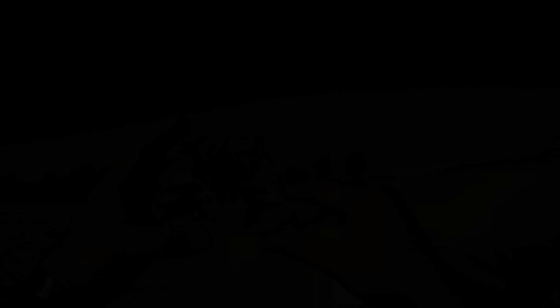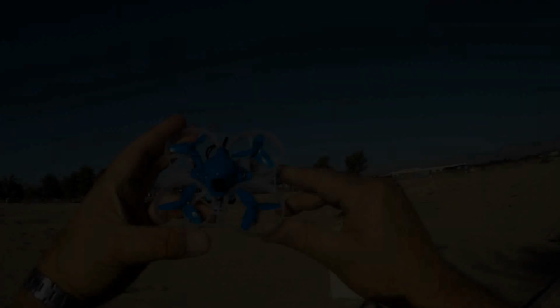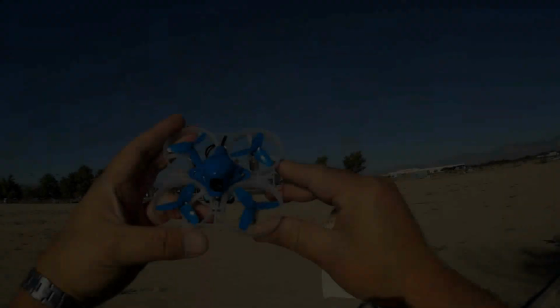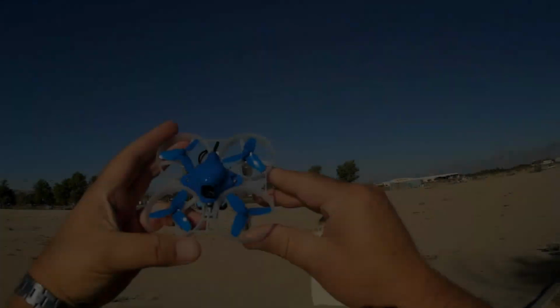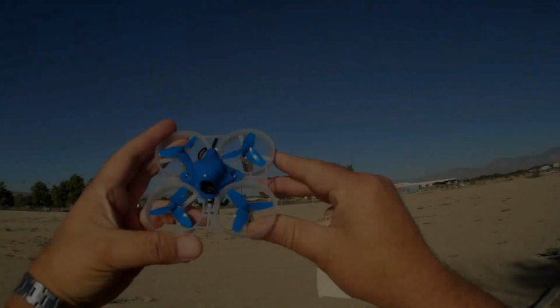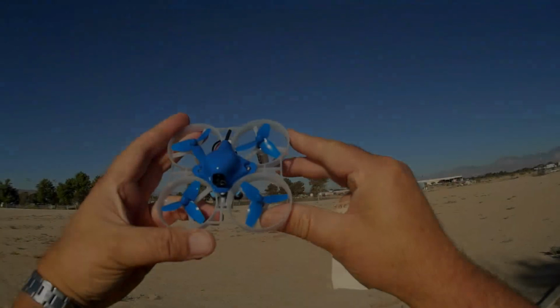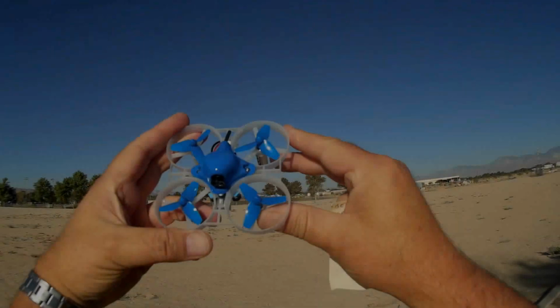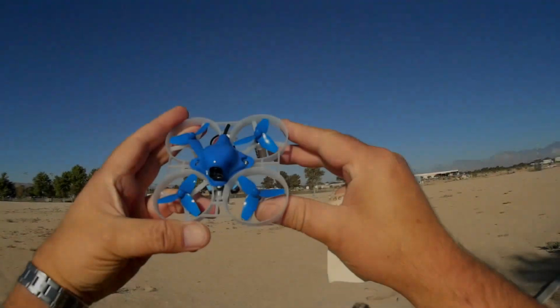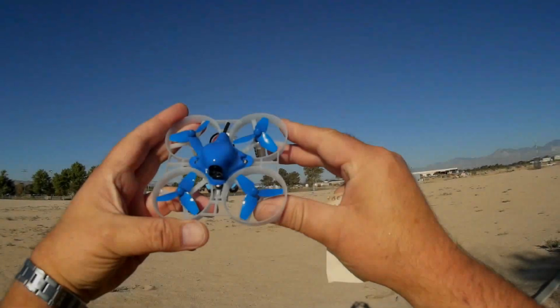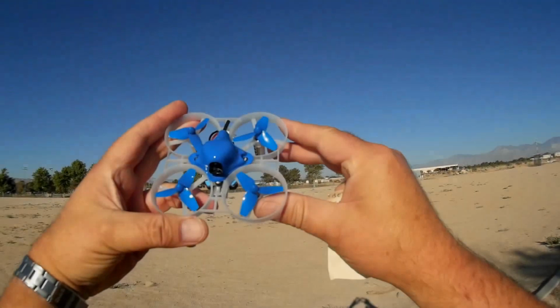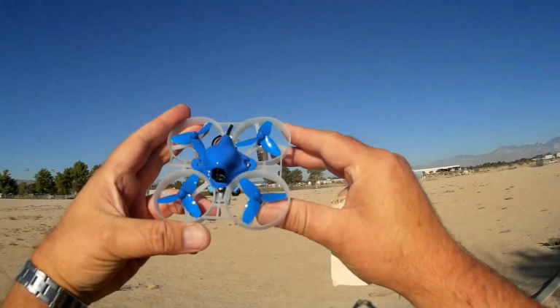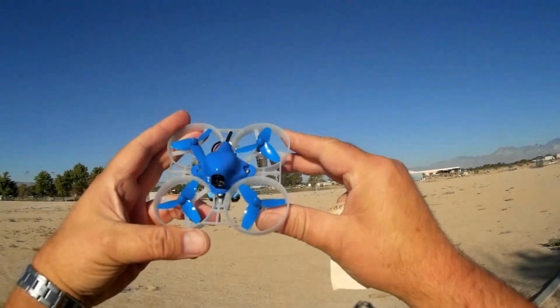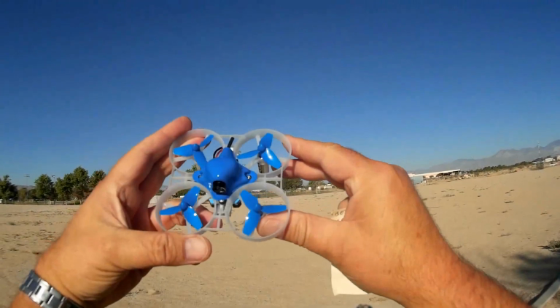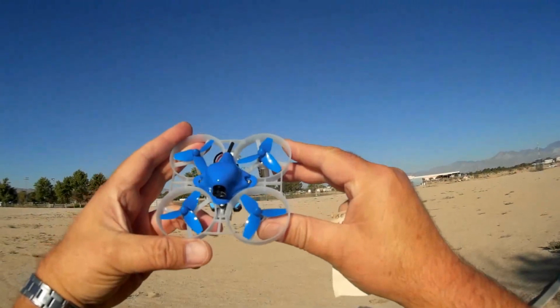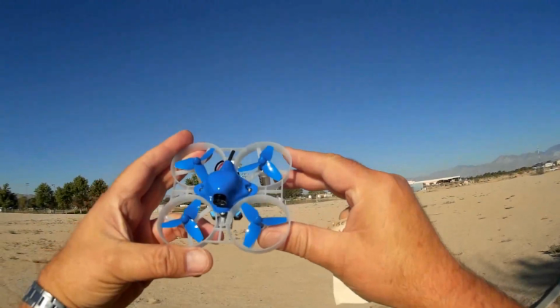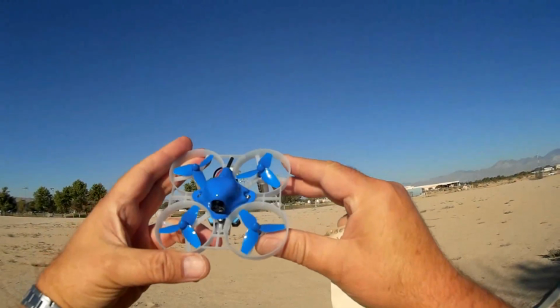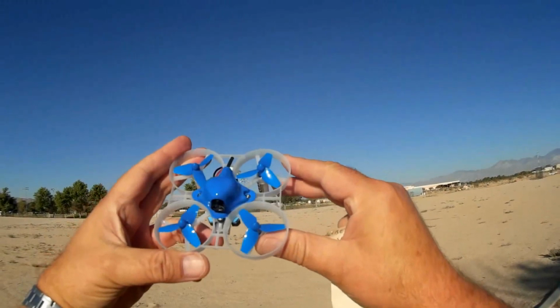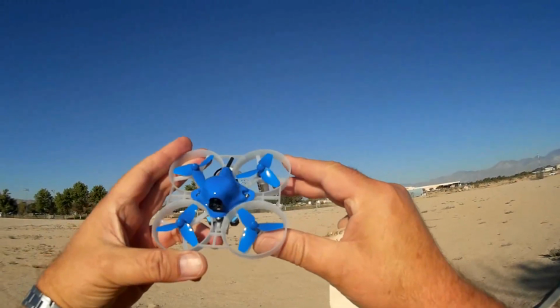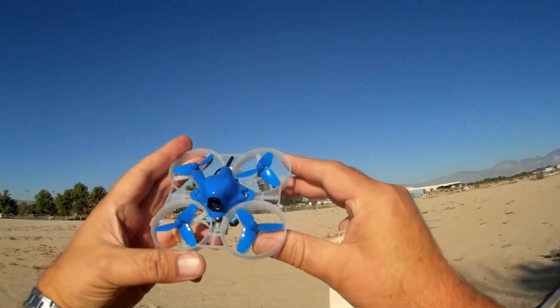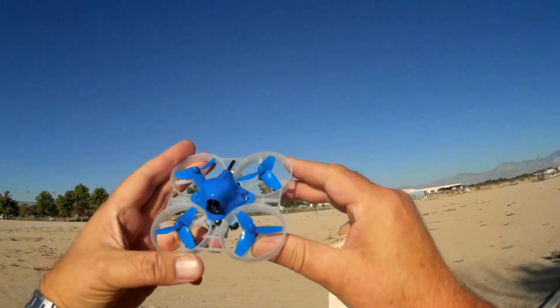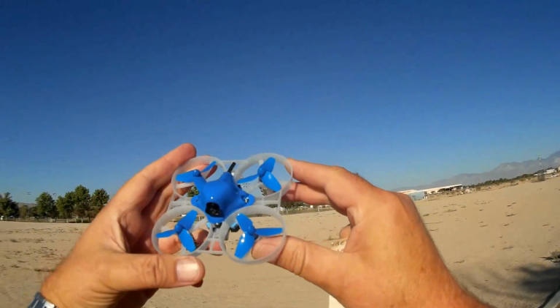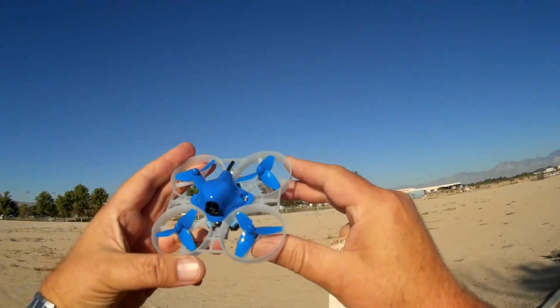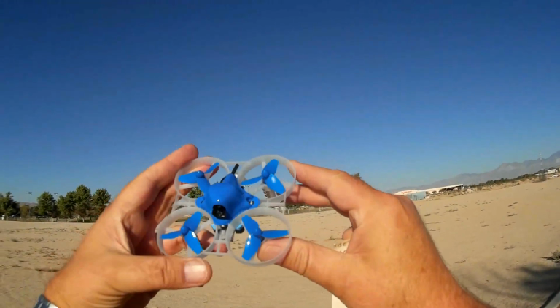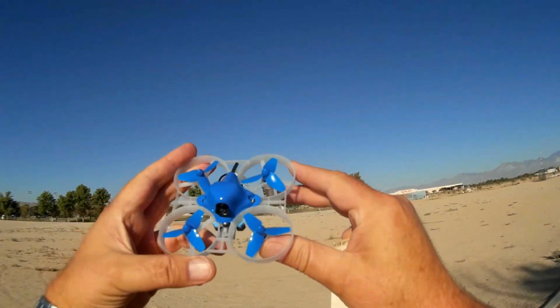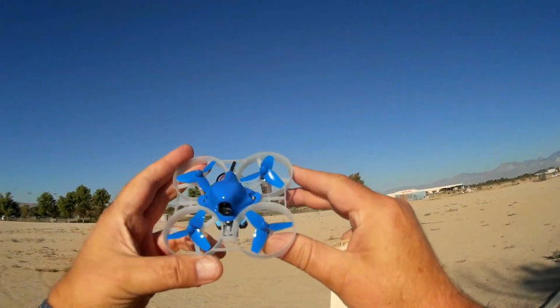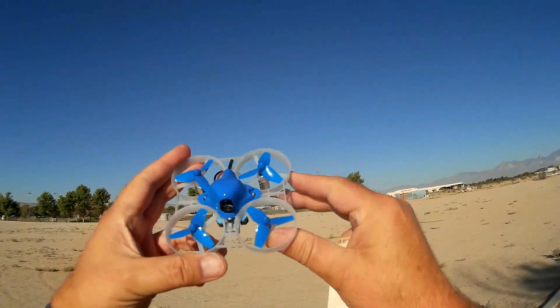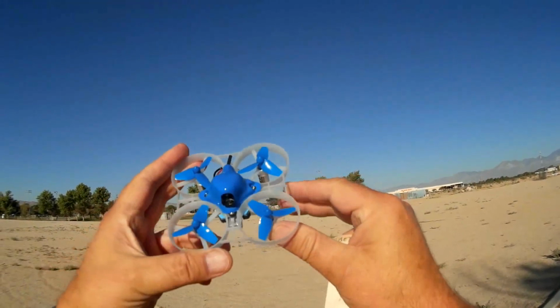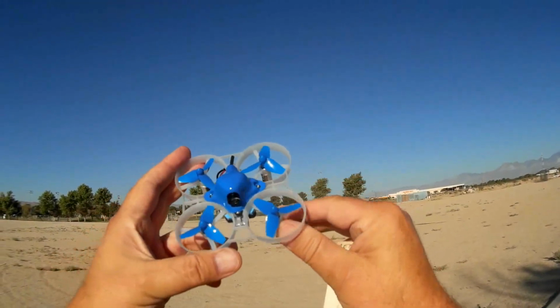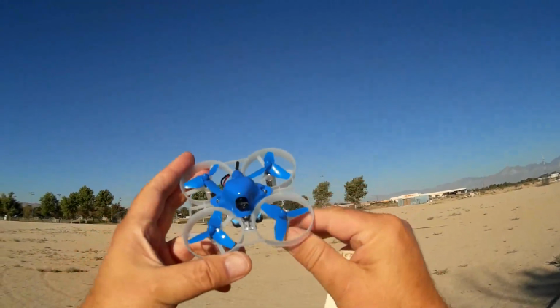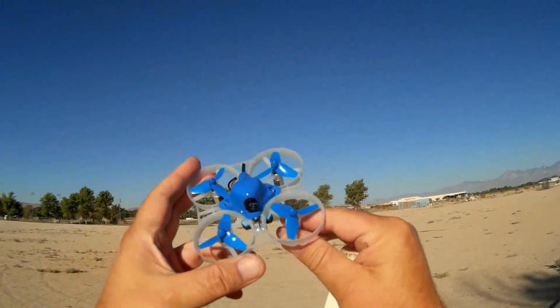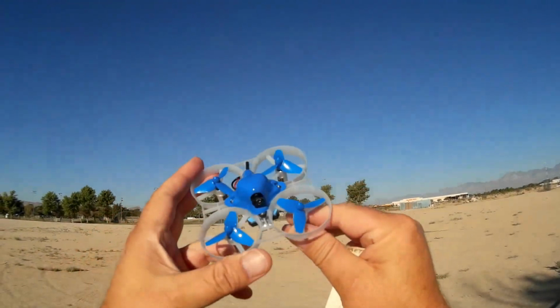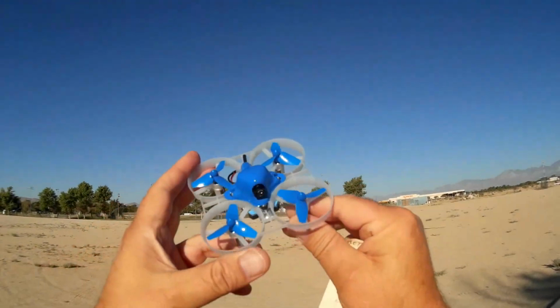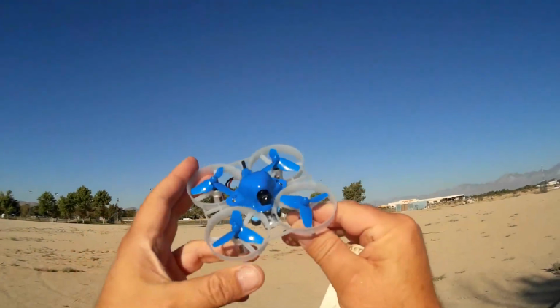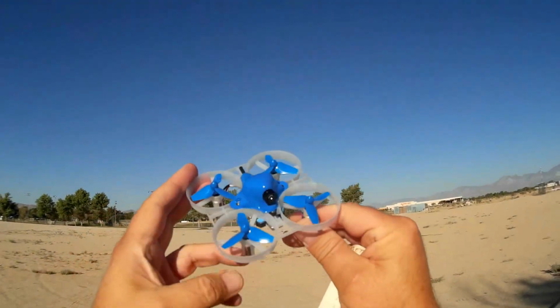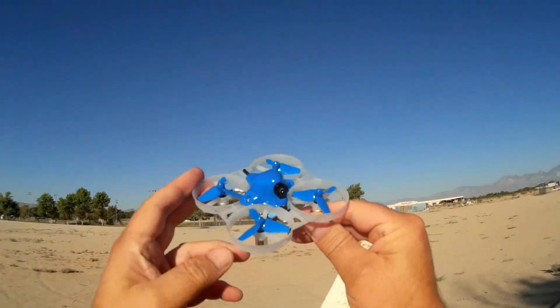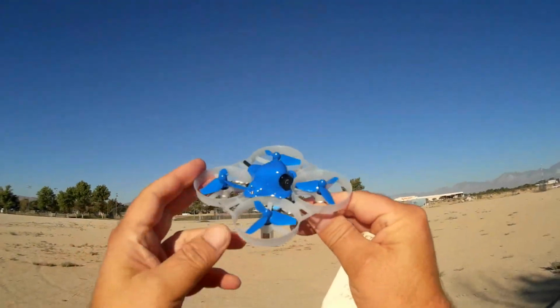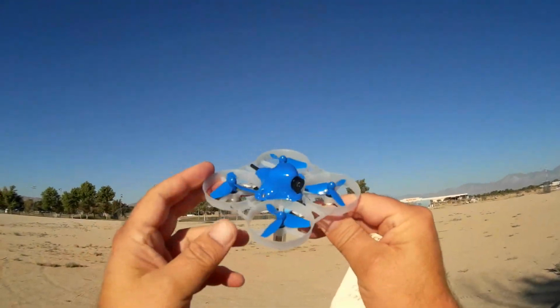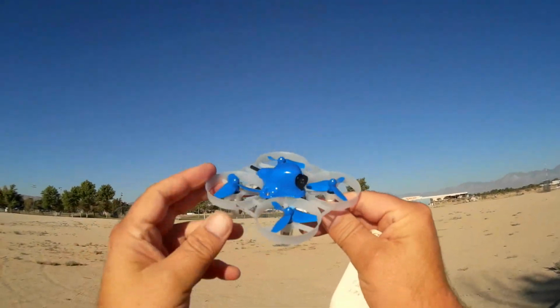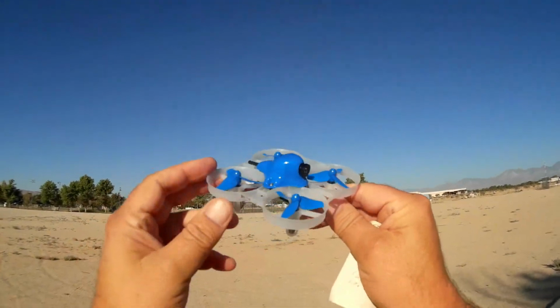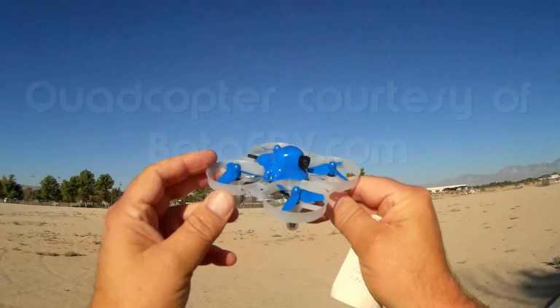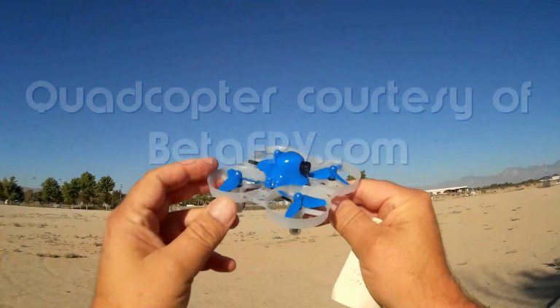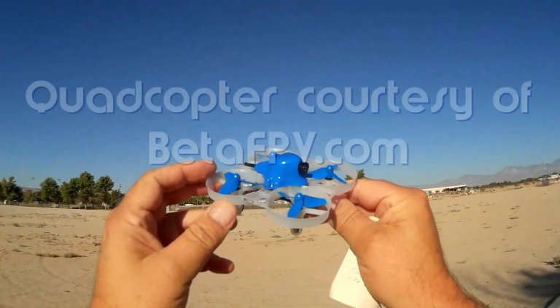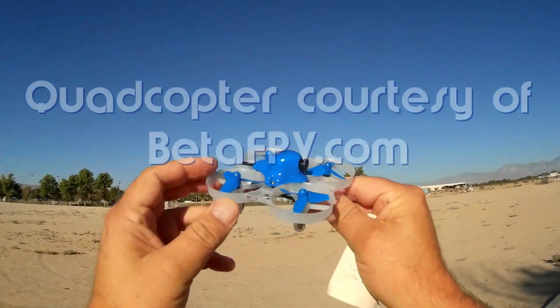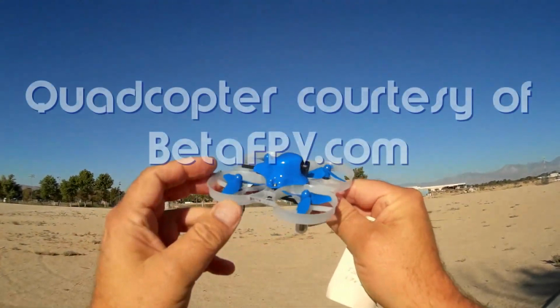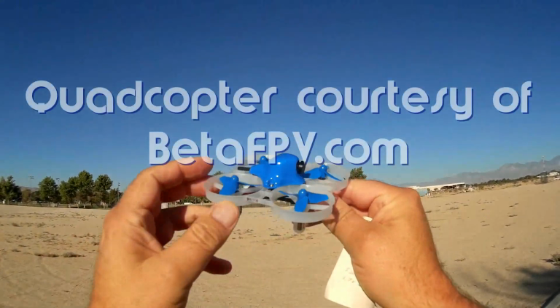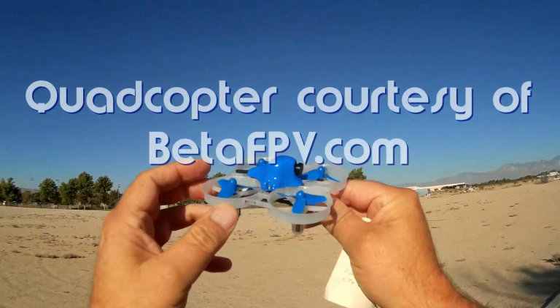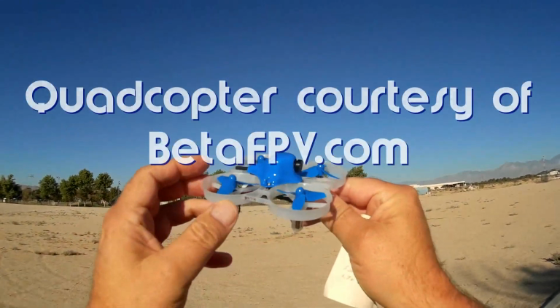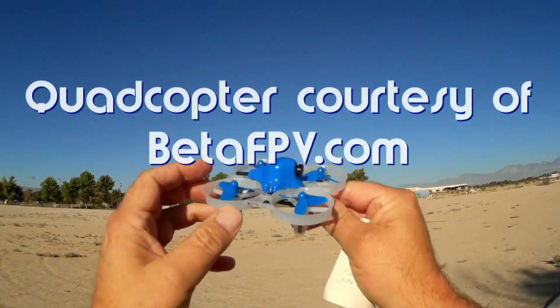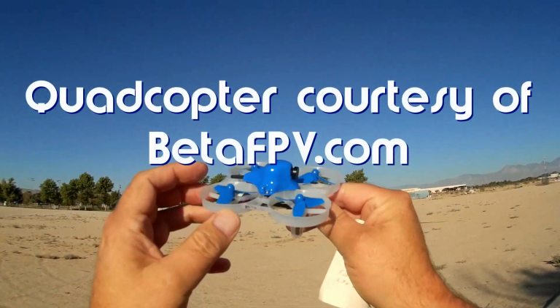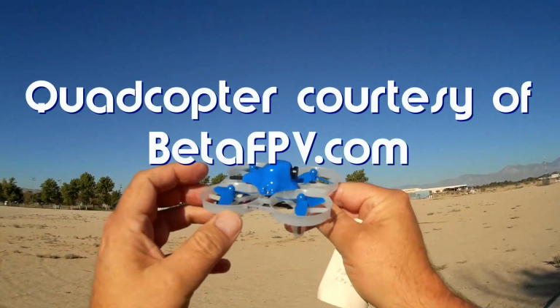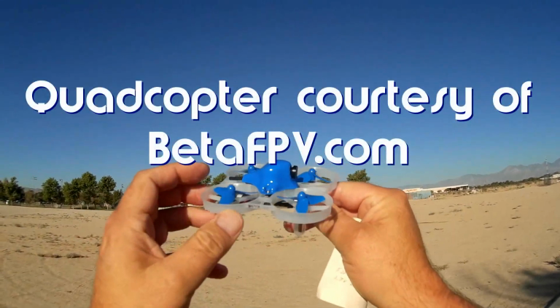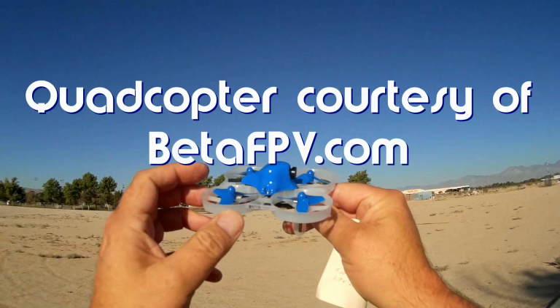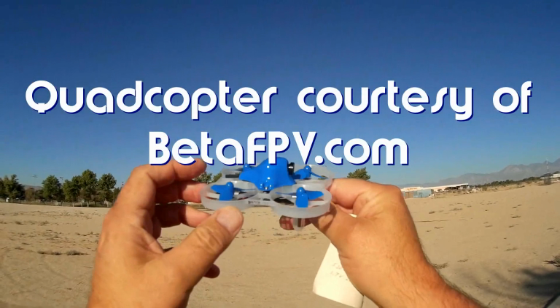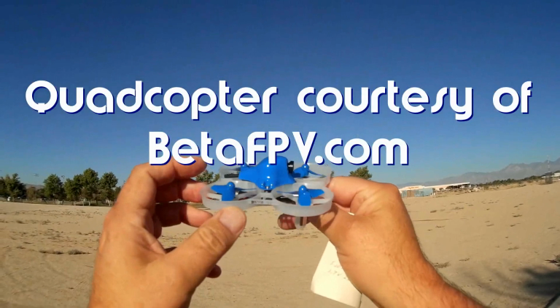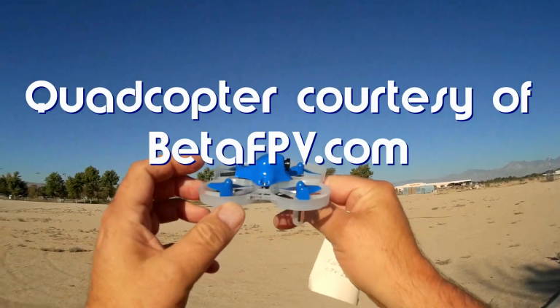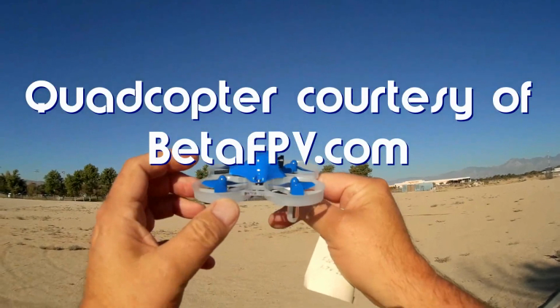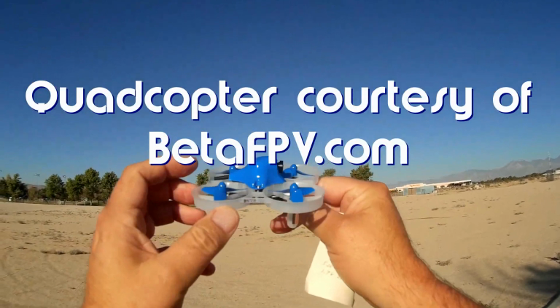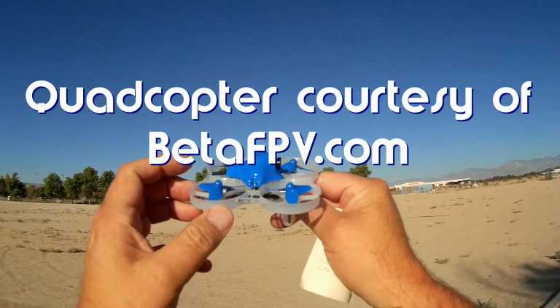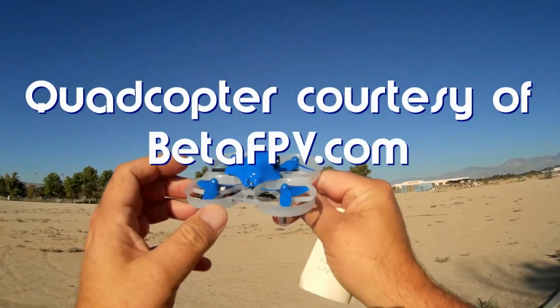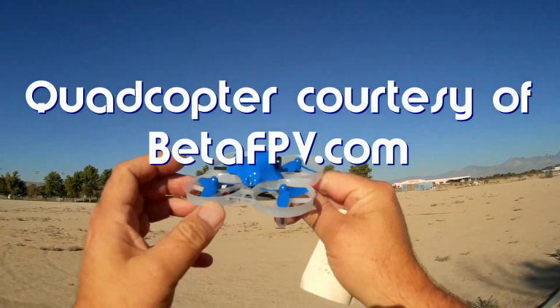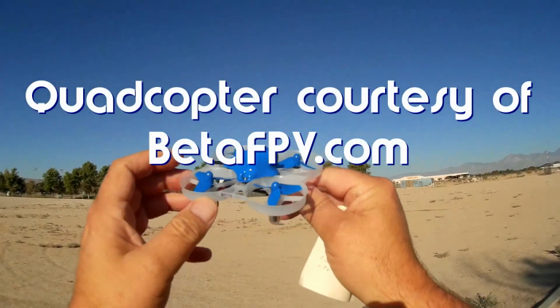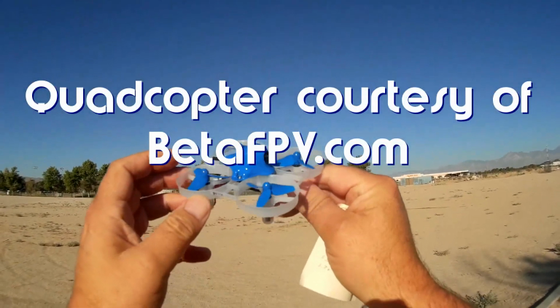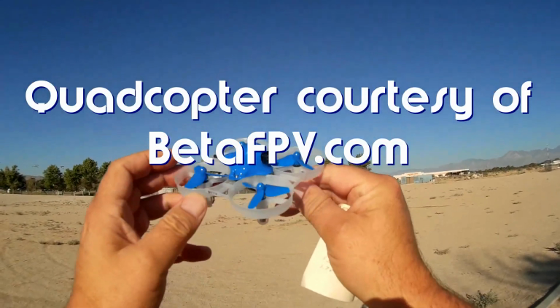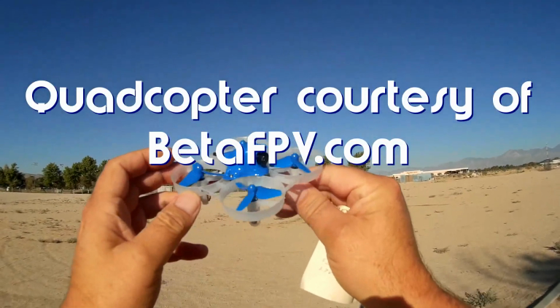Good morning, QuietCopter101, and what I've got for you today is a review of the new little Beta 75 from Beta FPV.